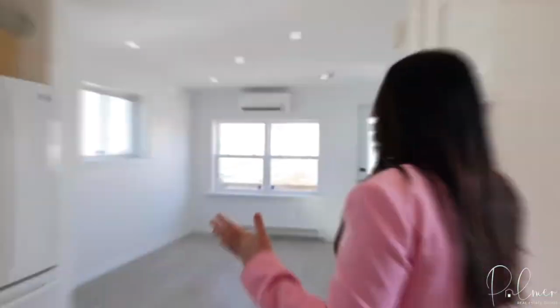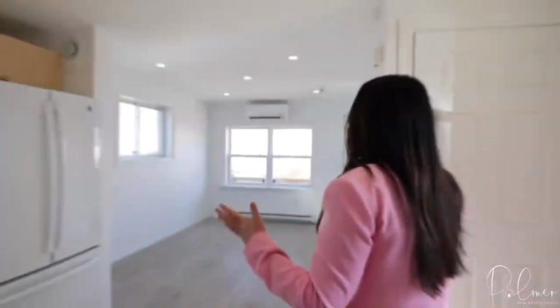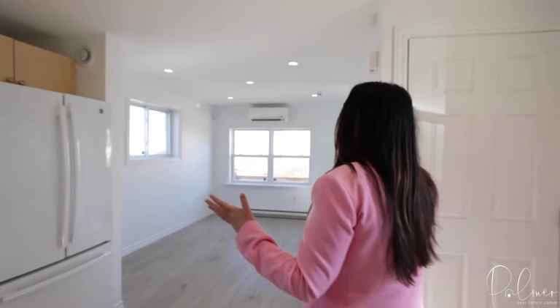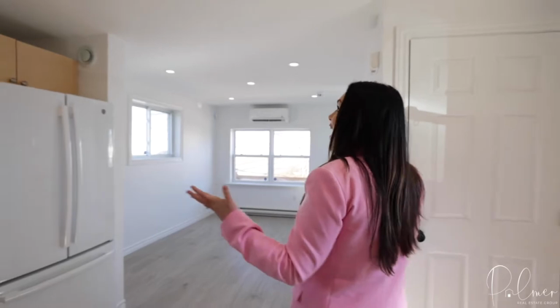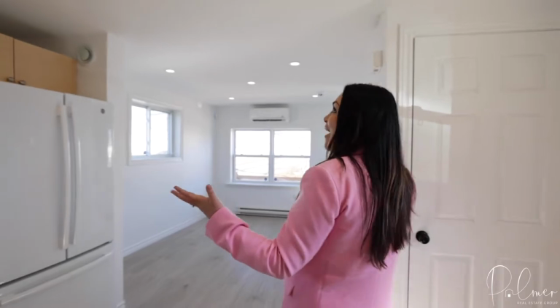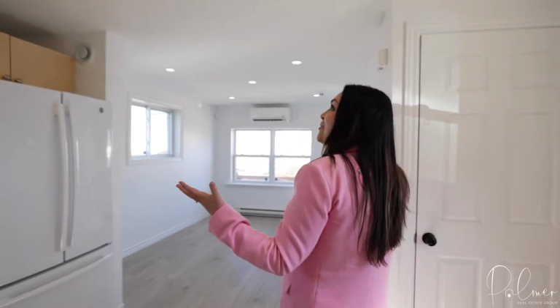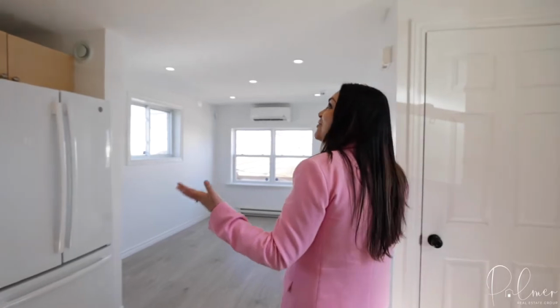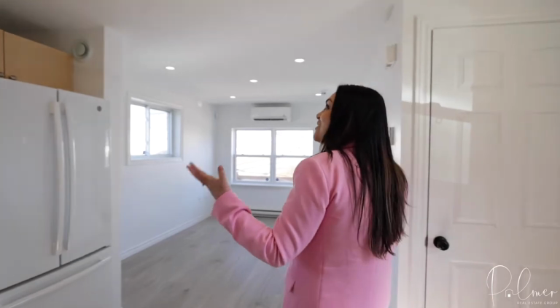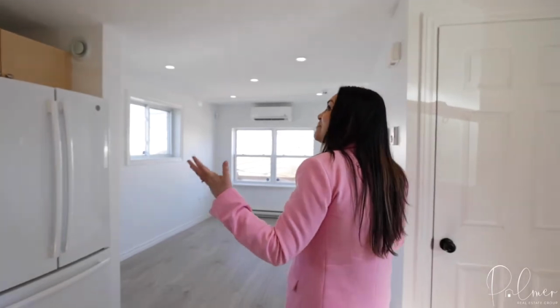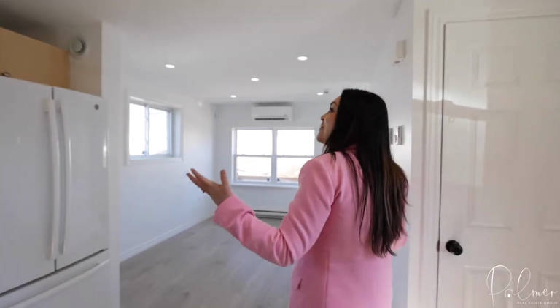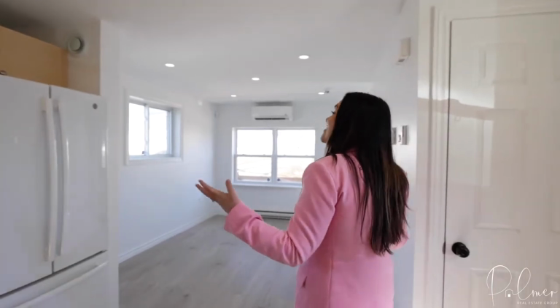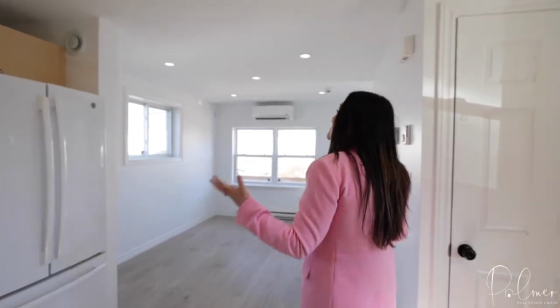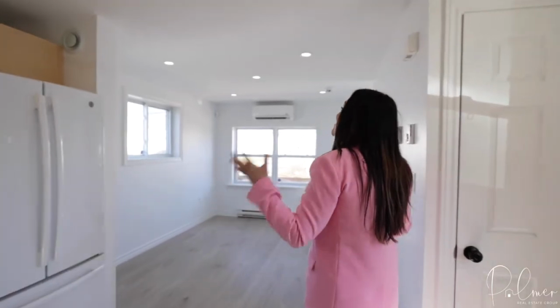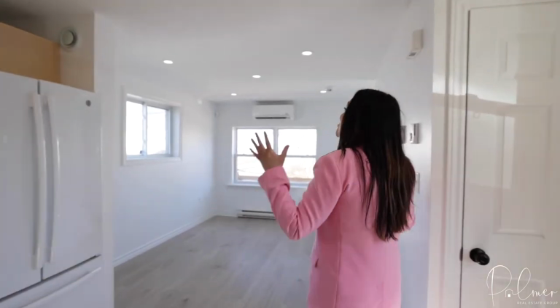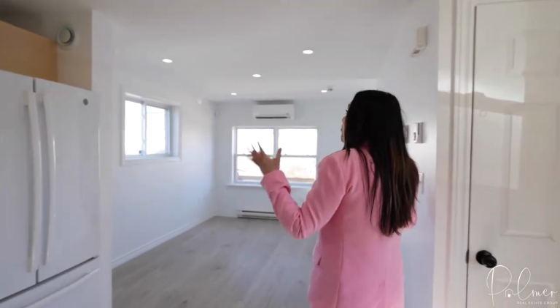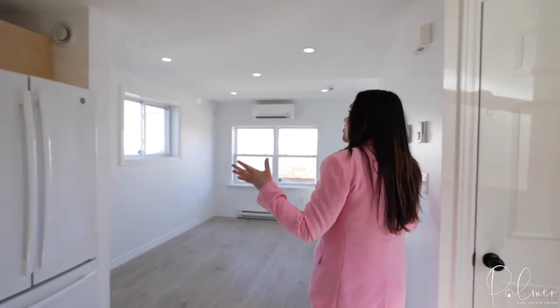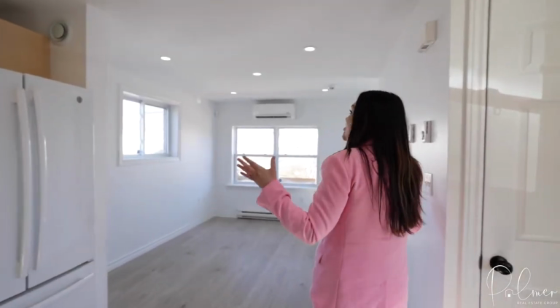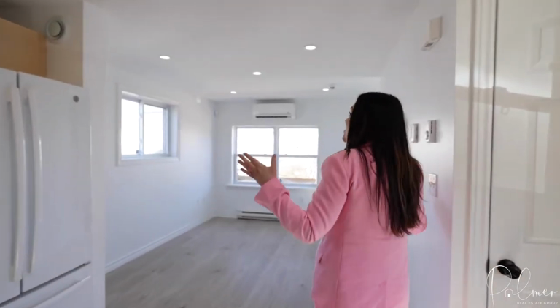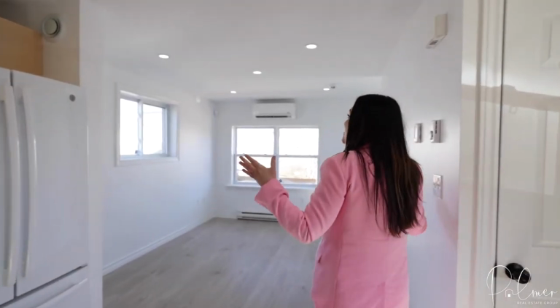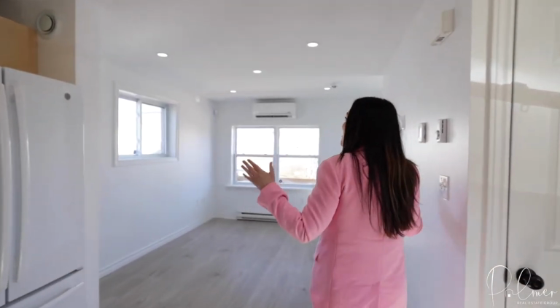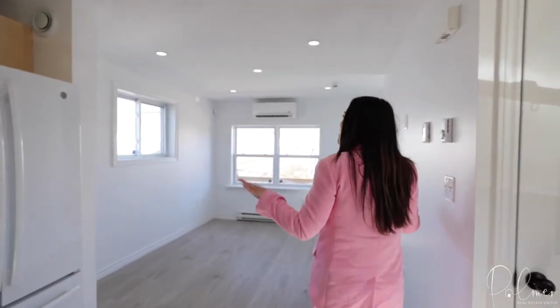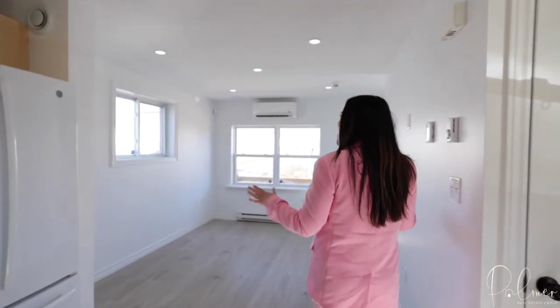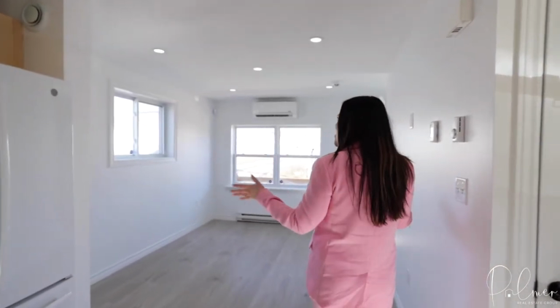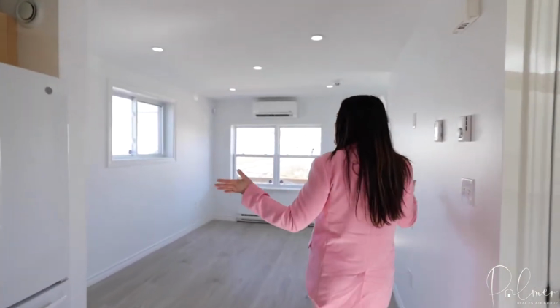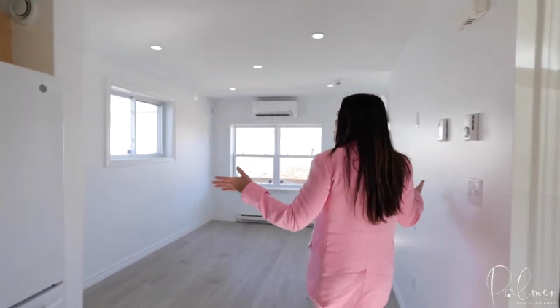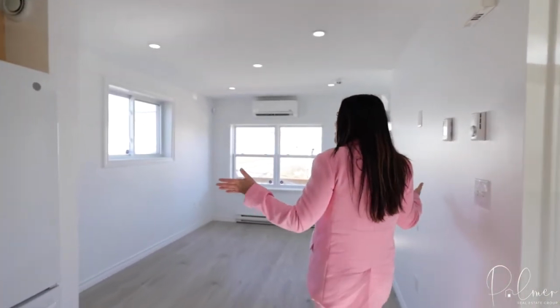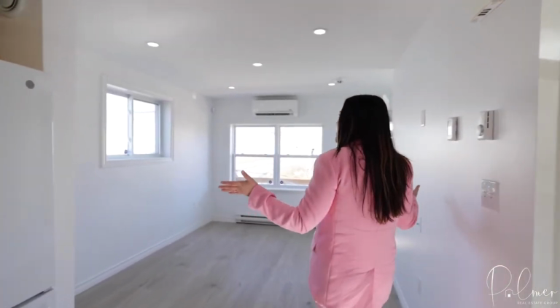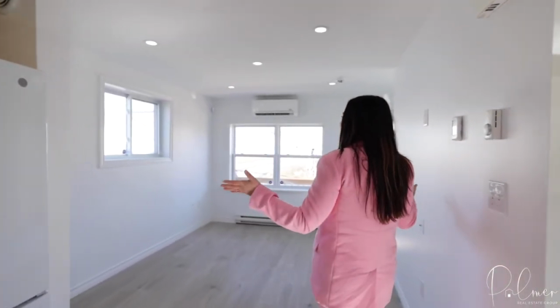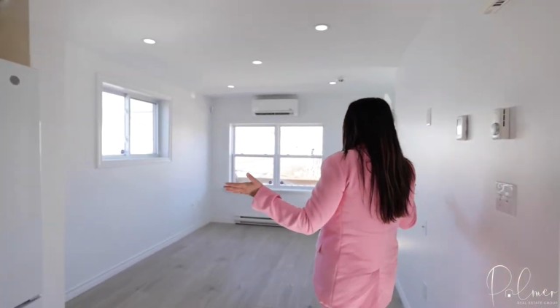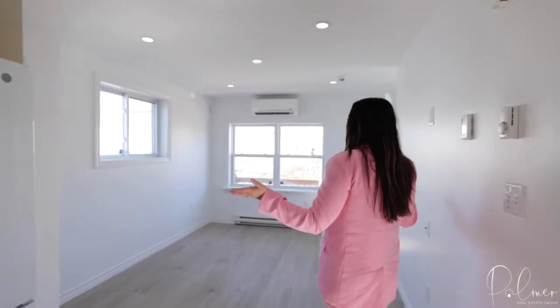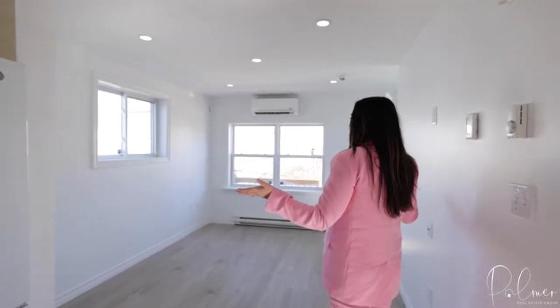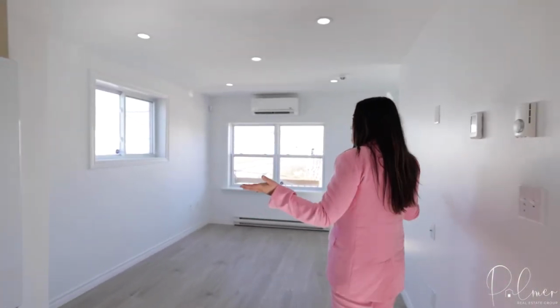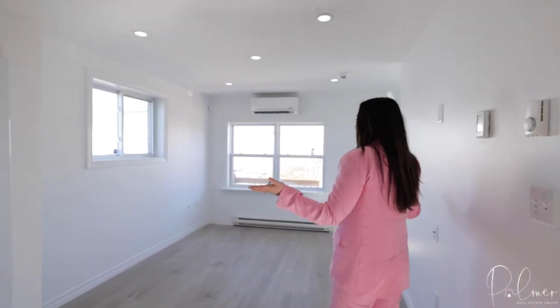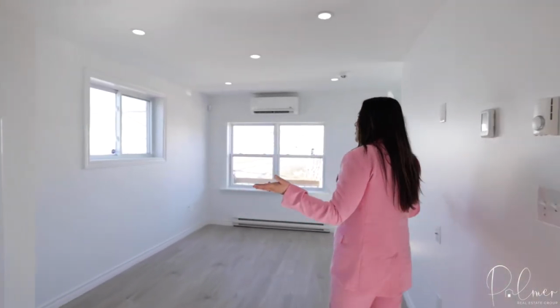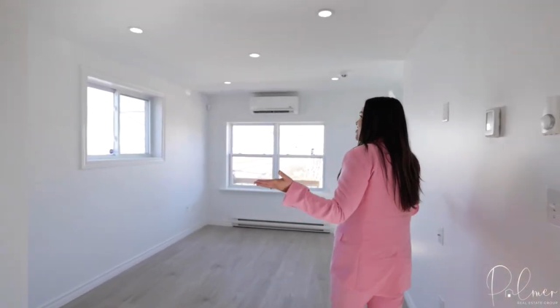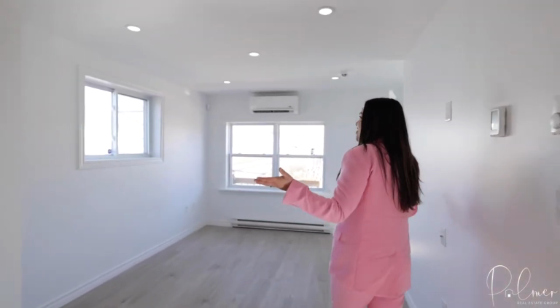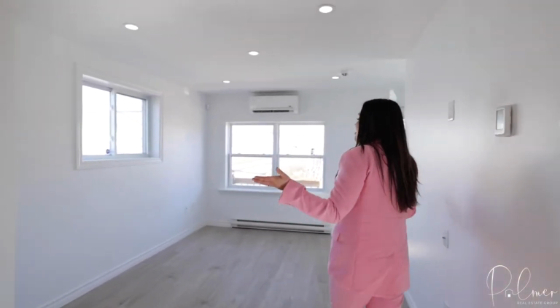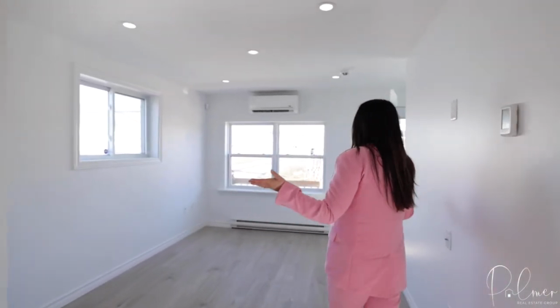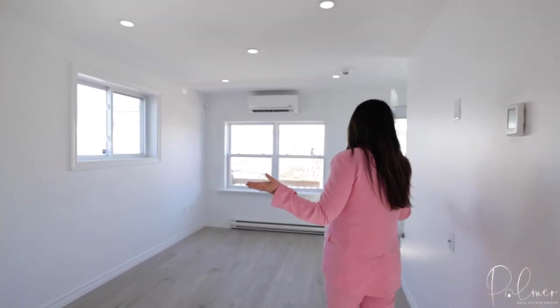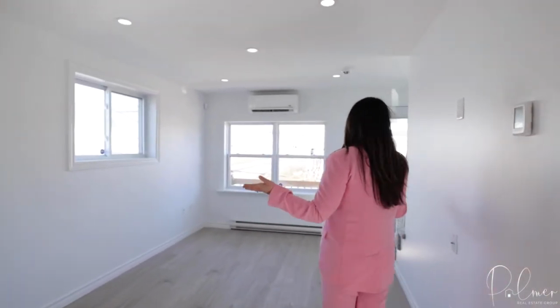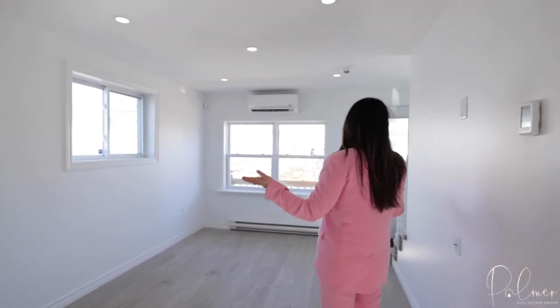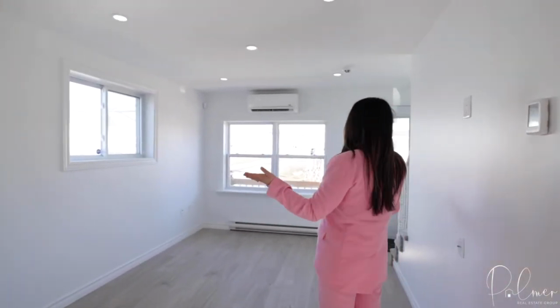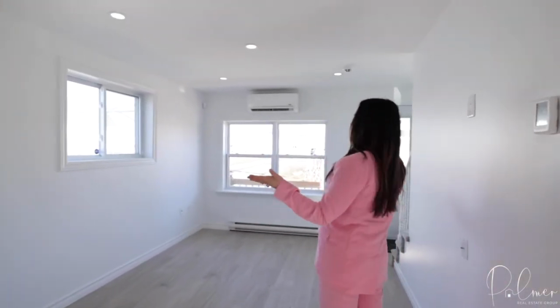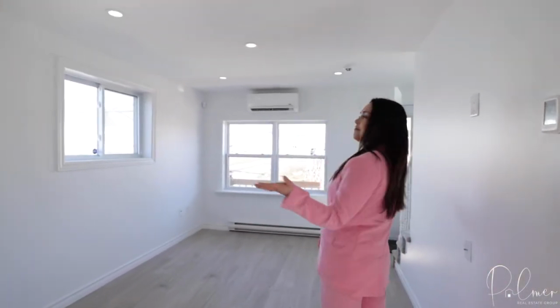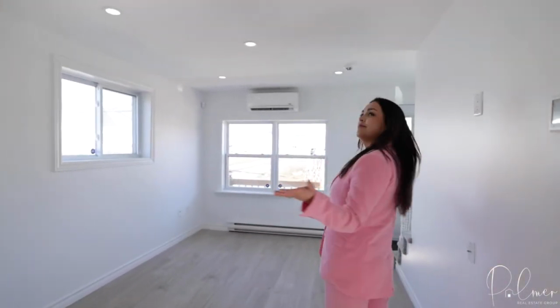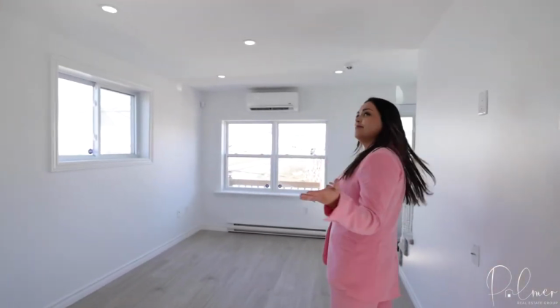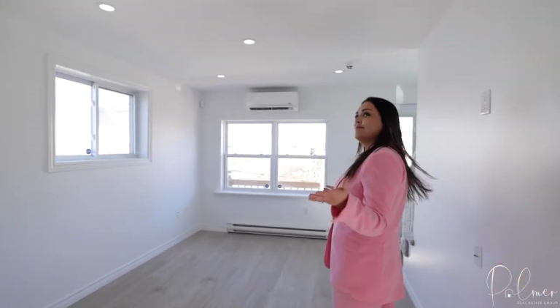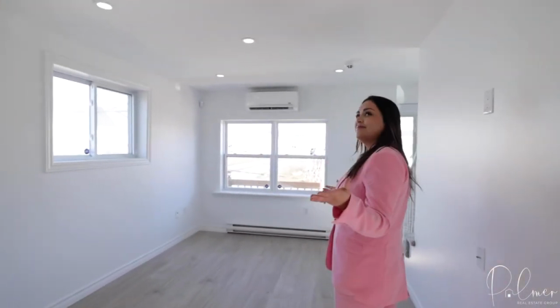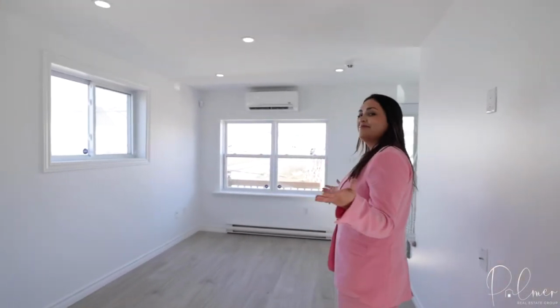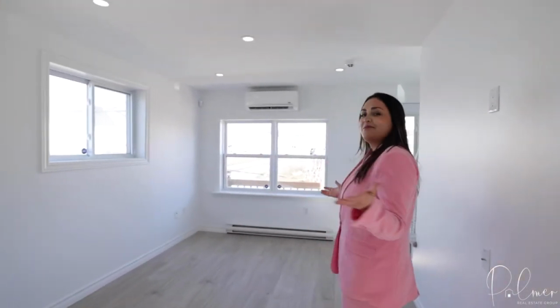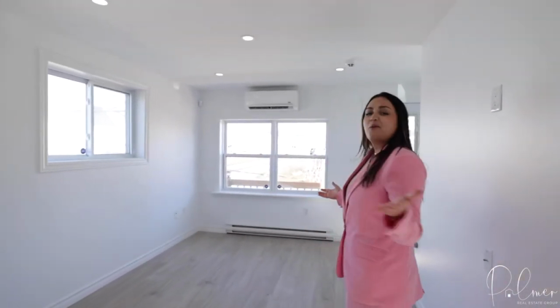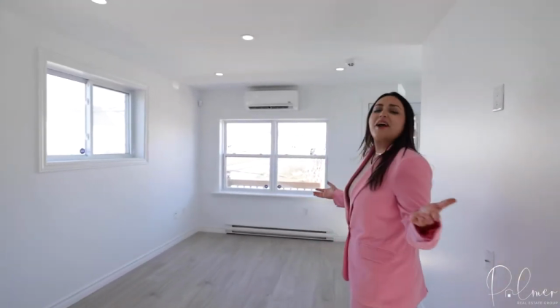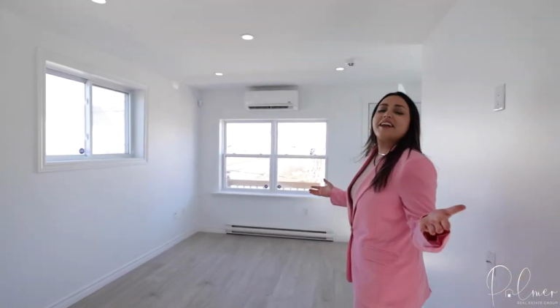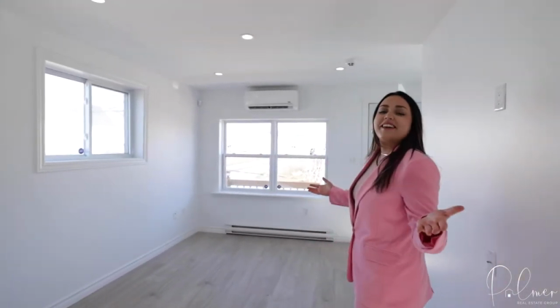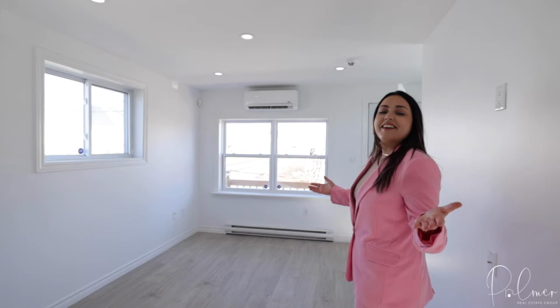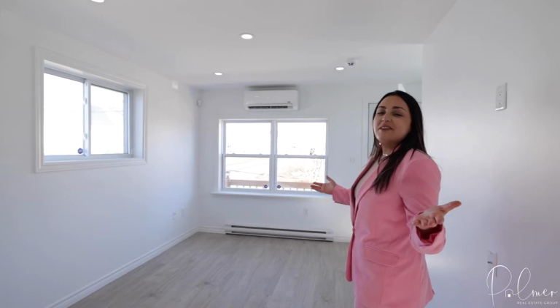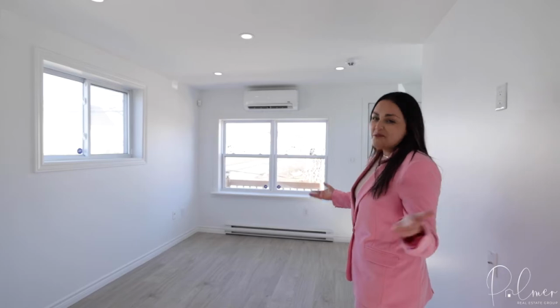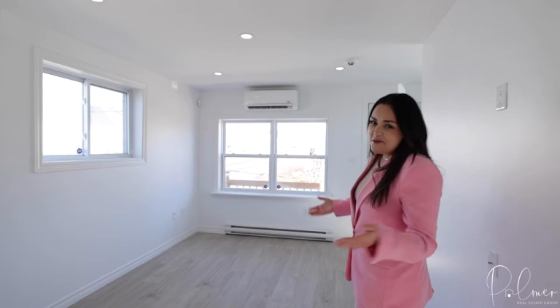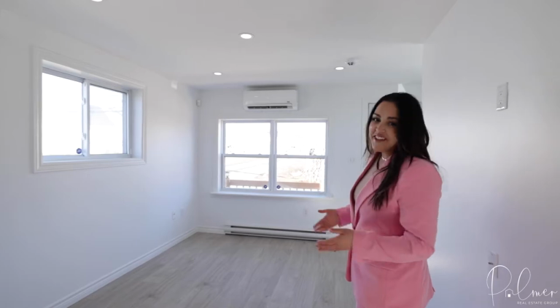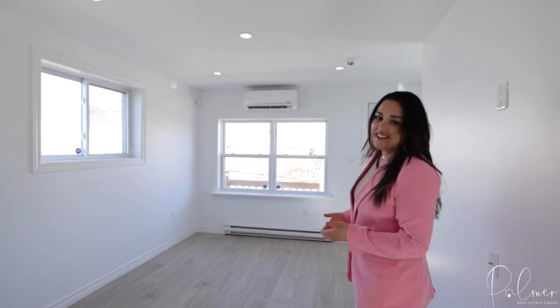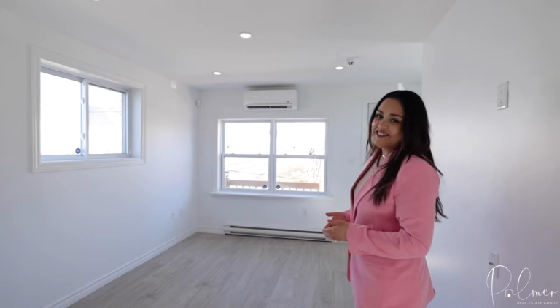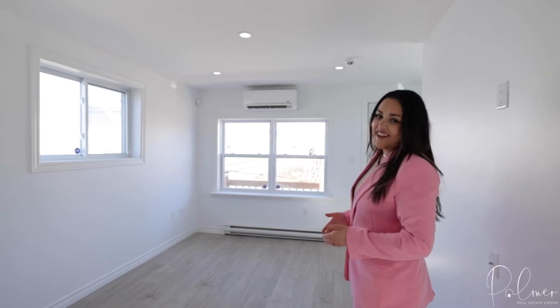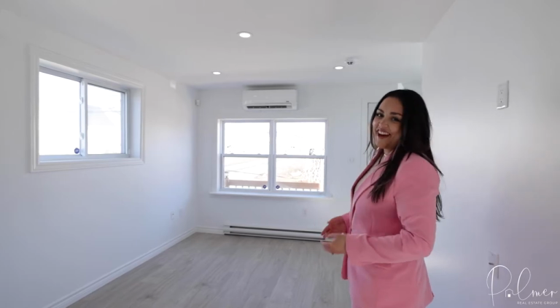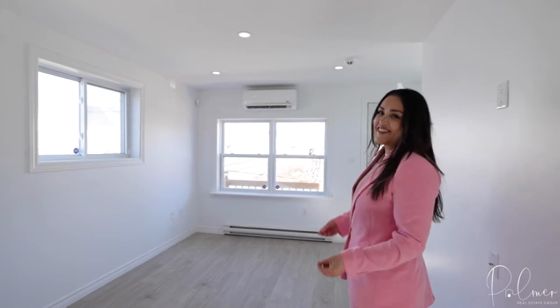Wow, this place is gorgeous. Imagine what a nice look with furniture — wait, we can do that.